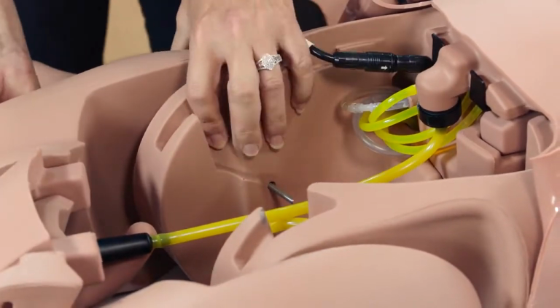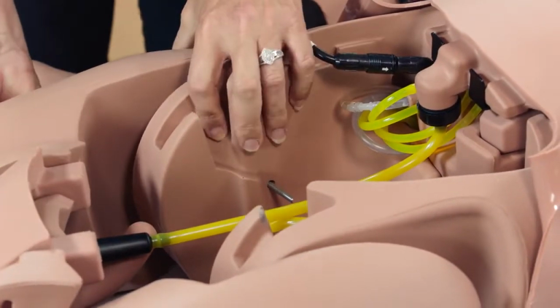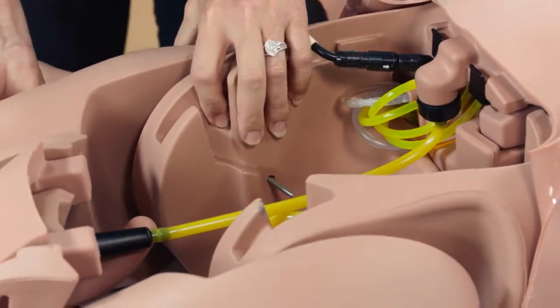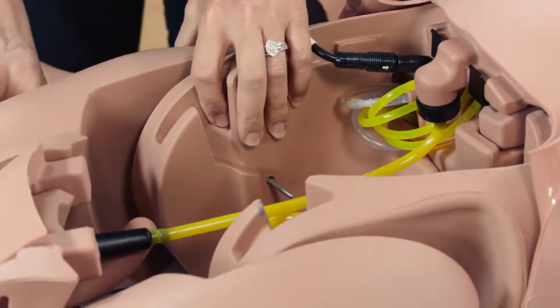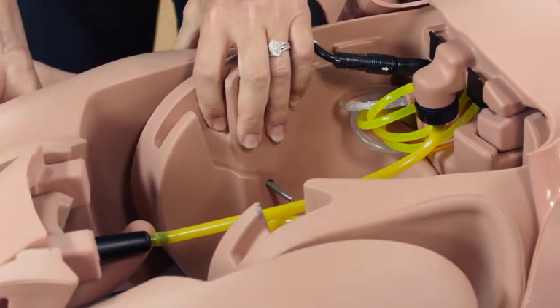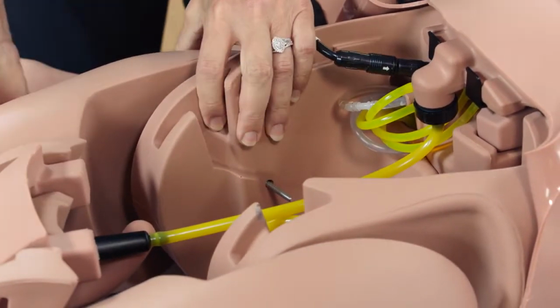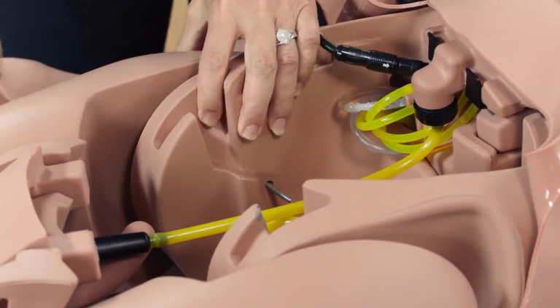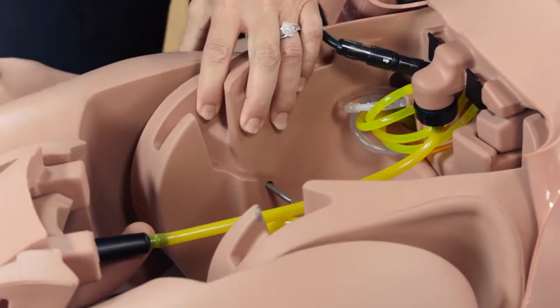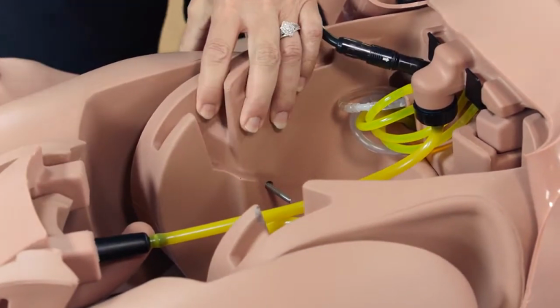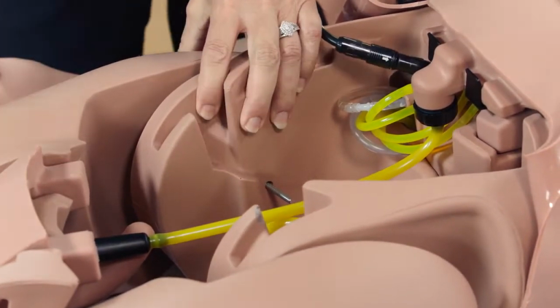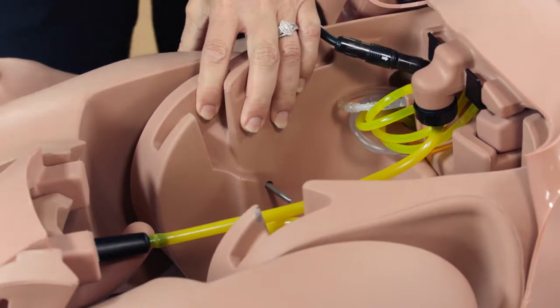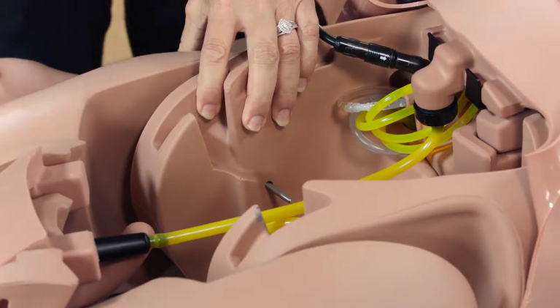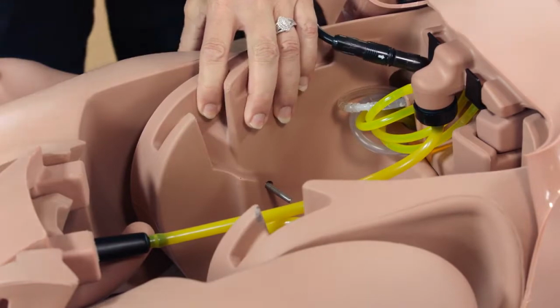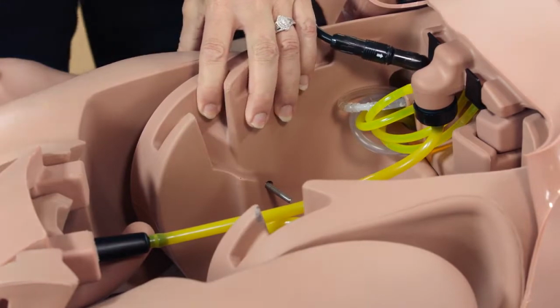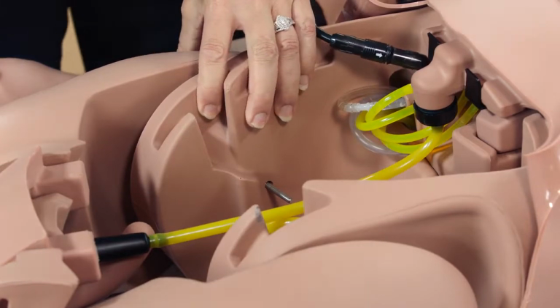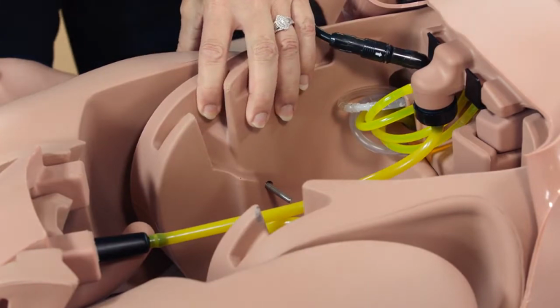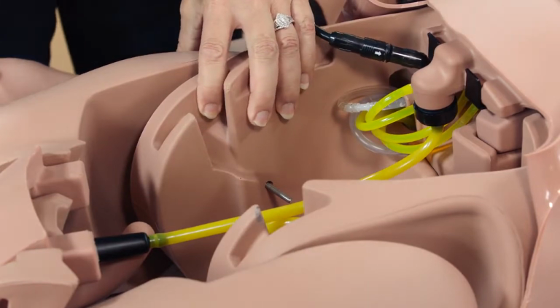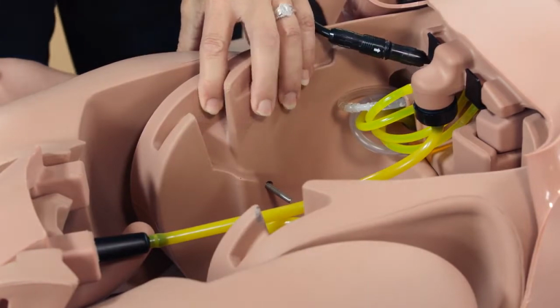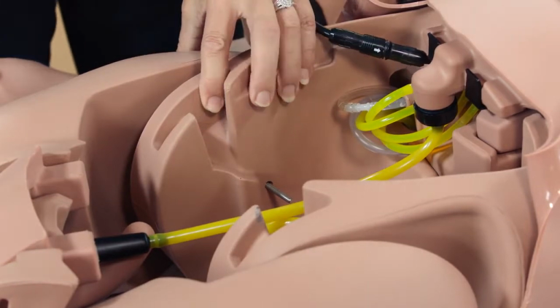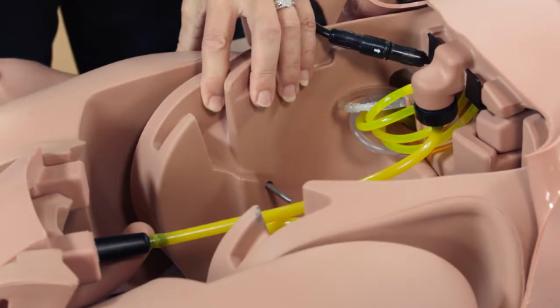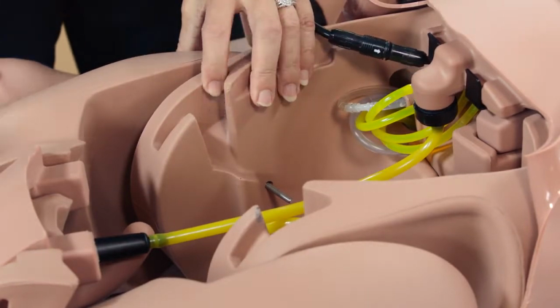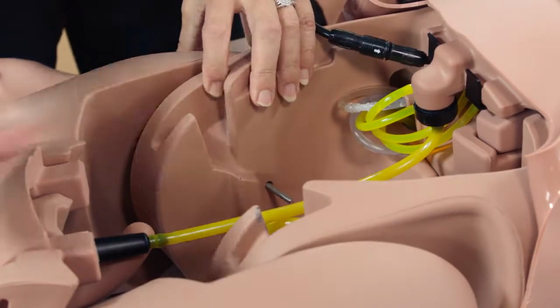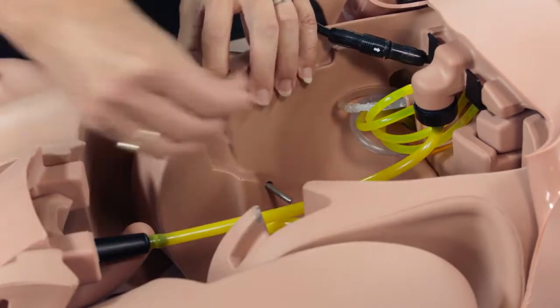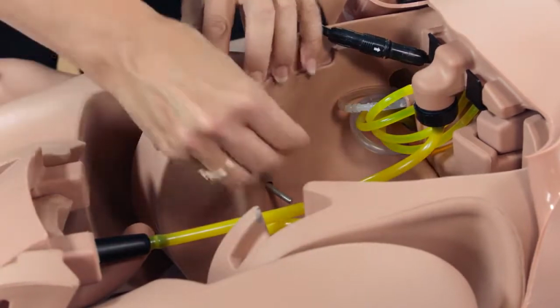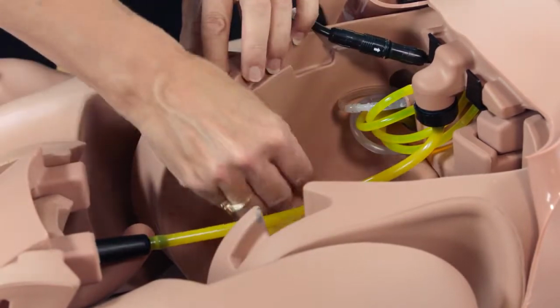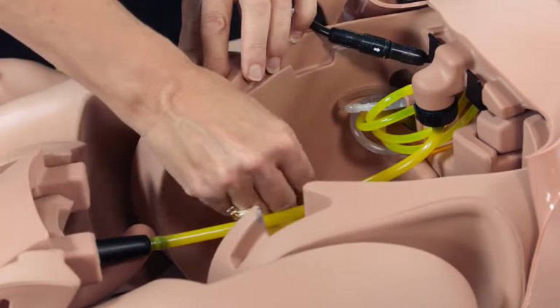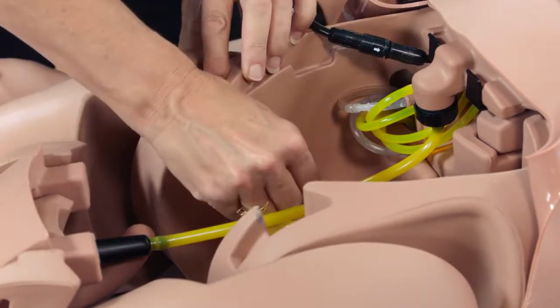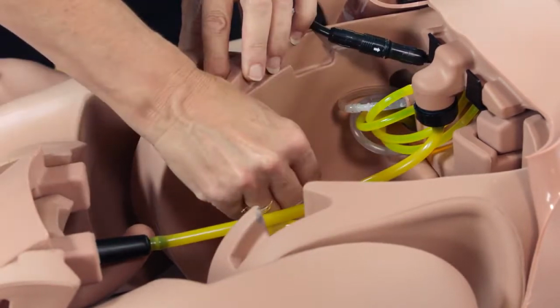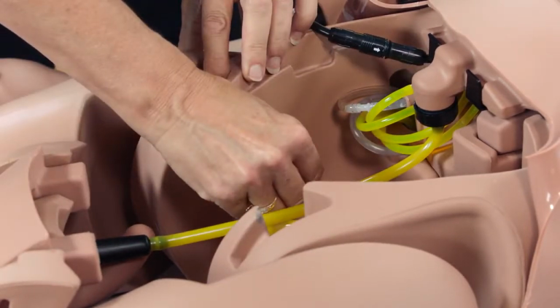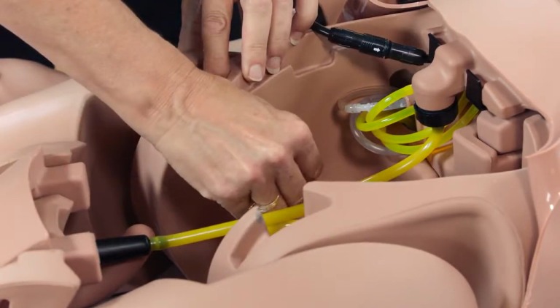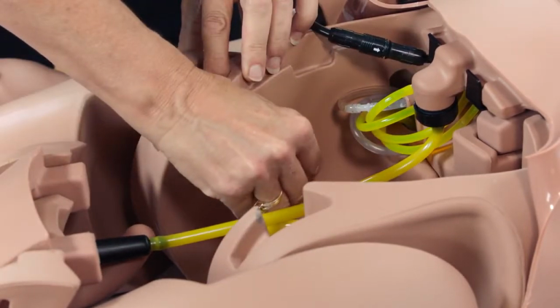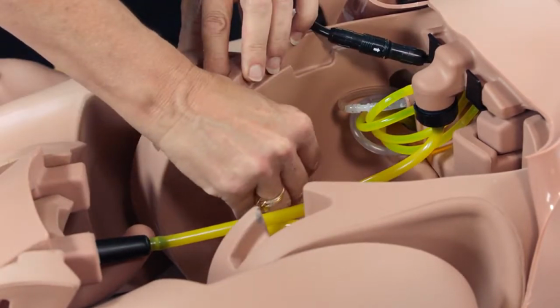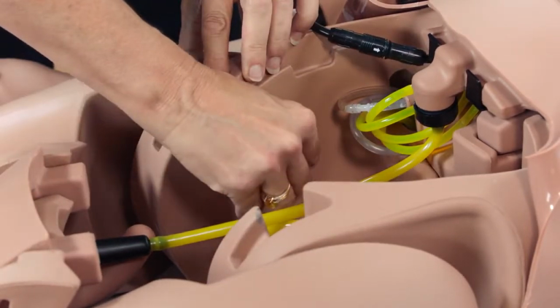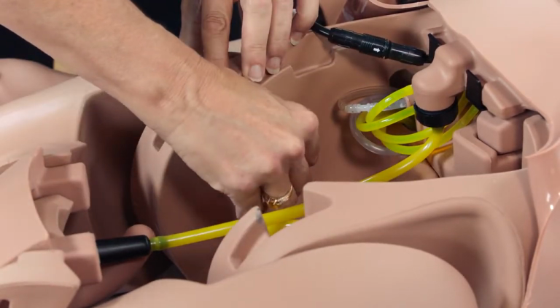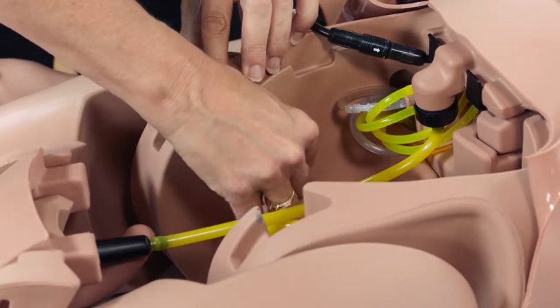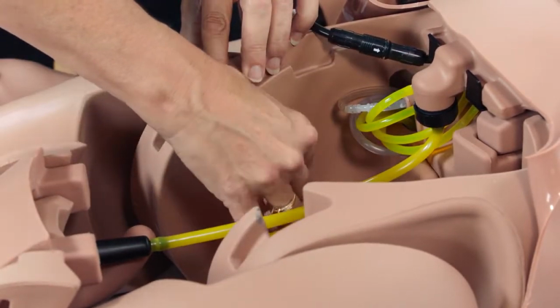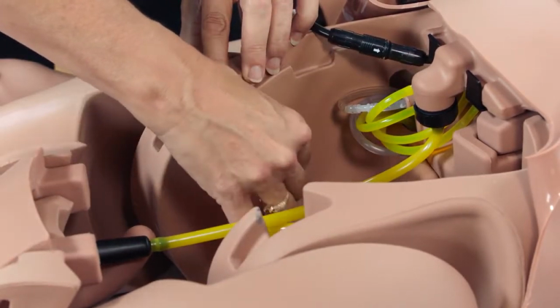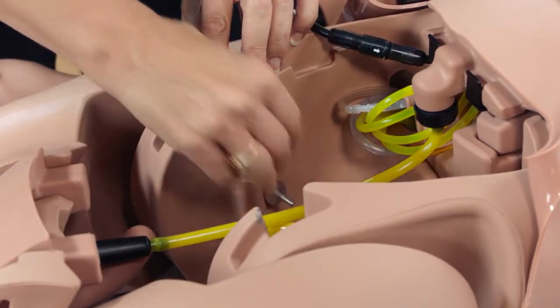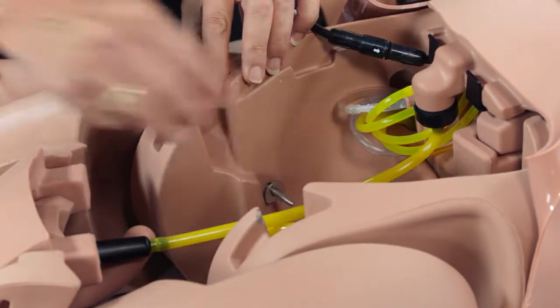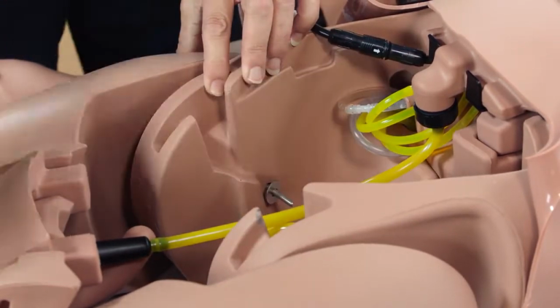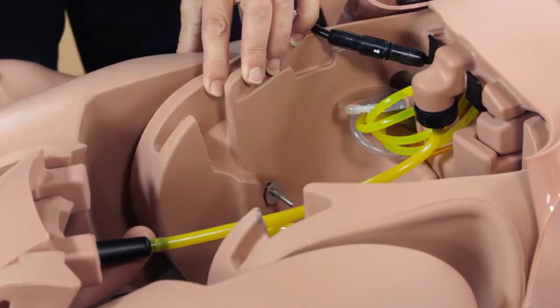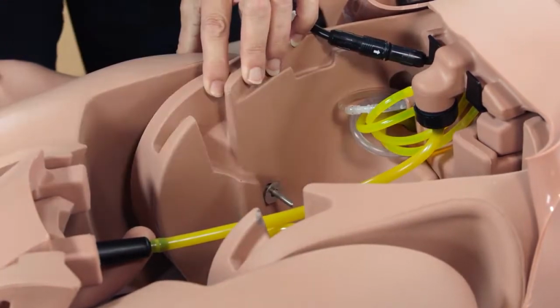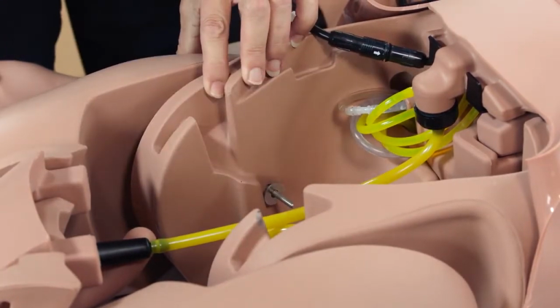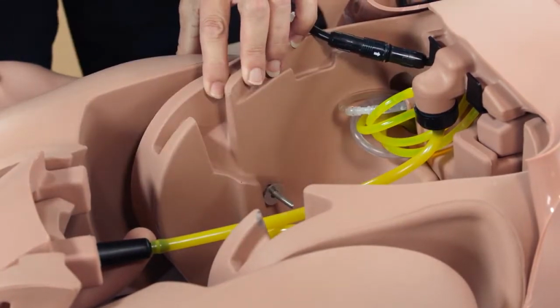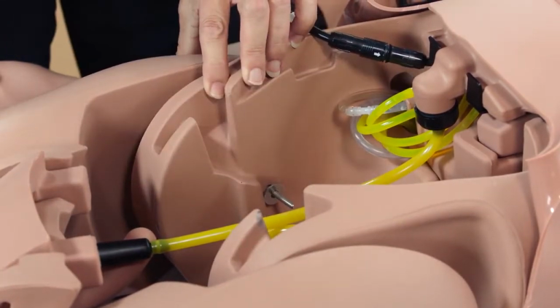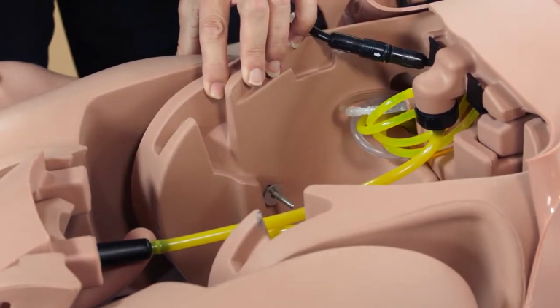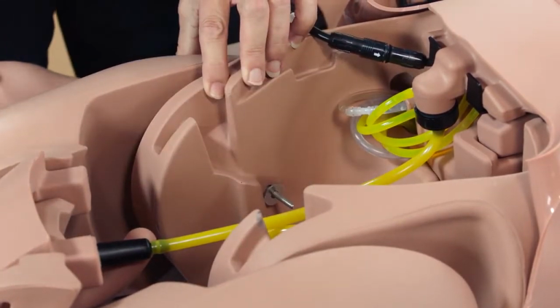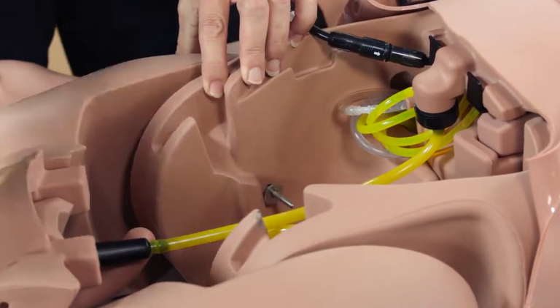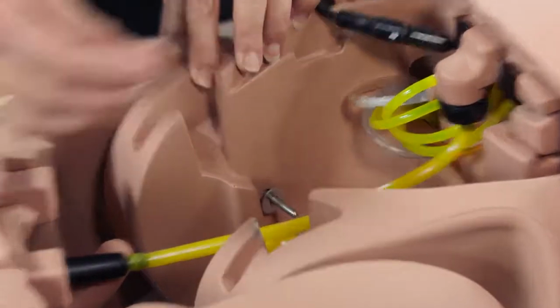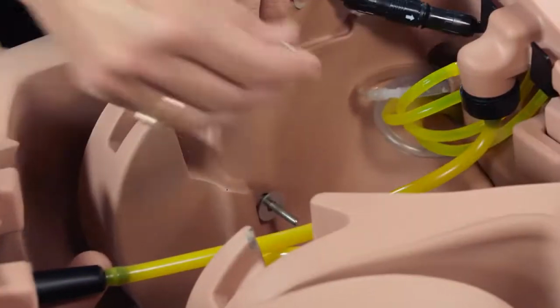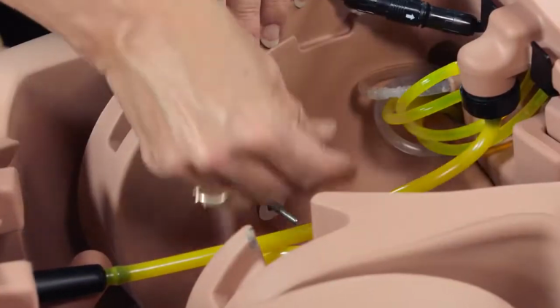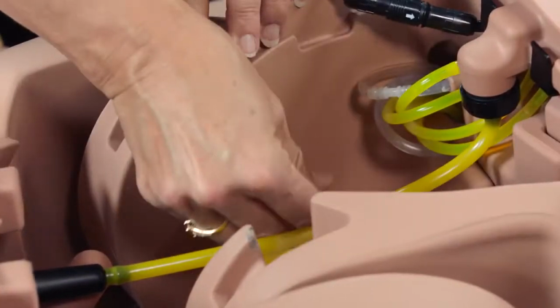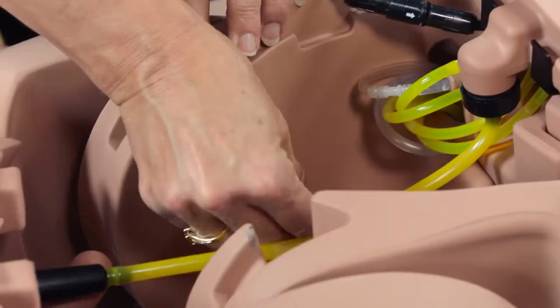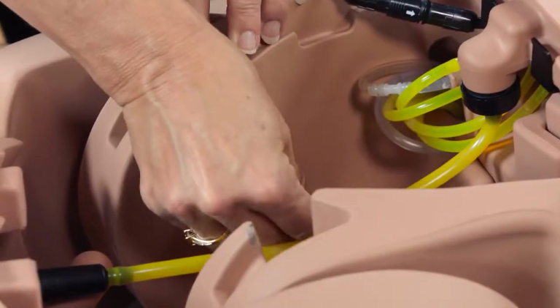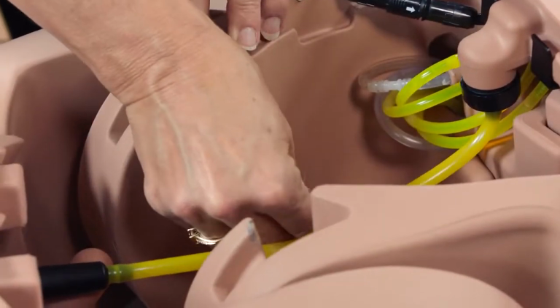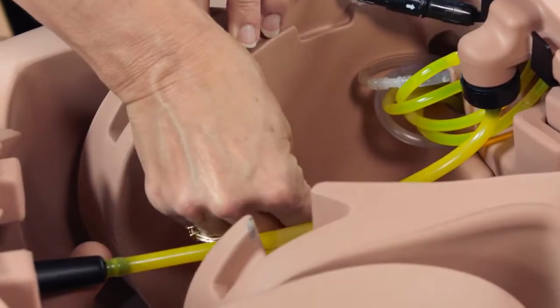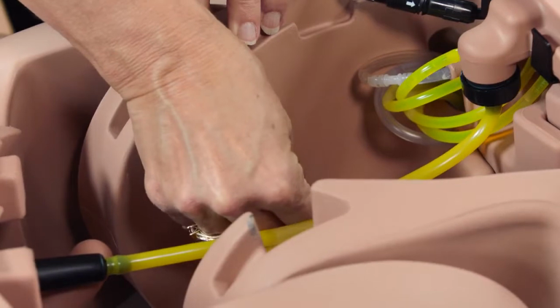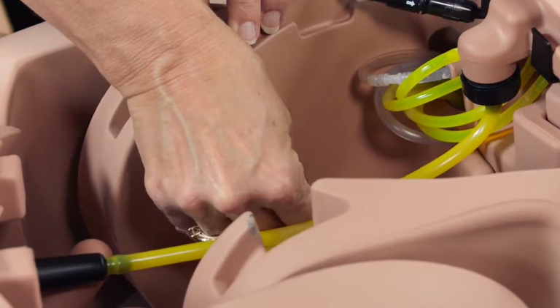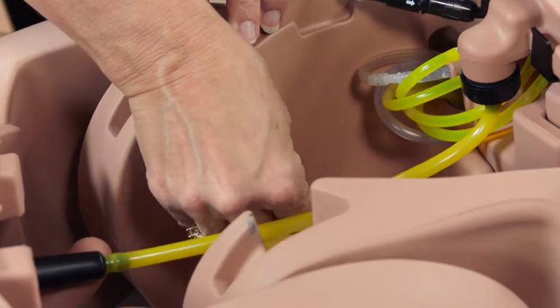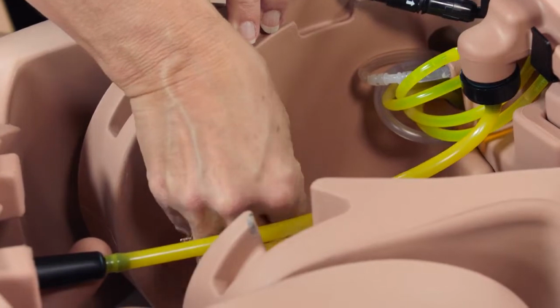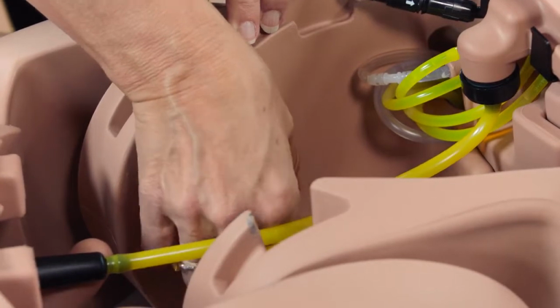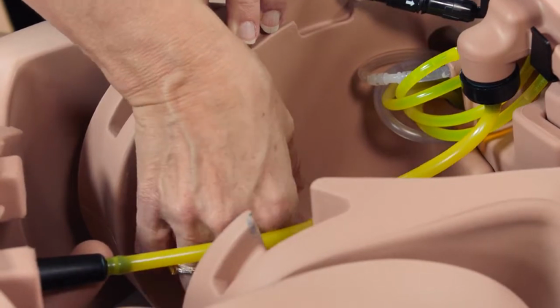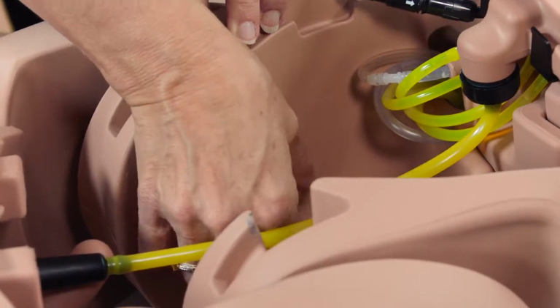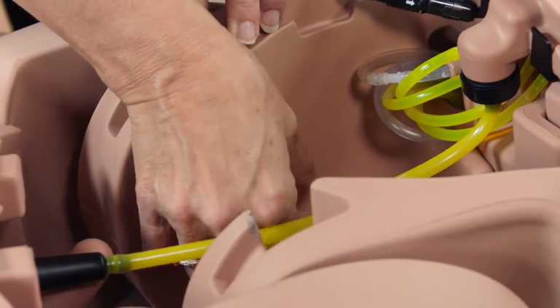Attach the legs by inserting the leg screw into the hip joint hole, then placing a washer on the screw, followed by the spring, and then a second washer.